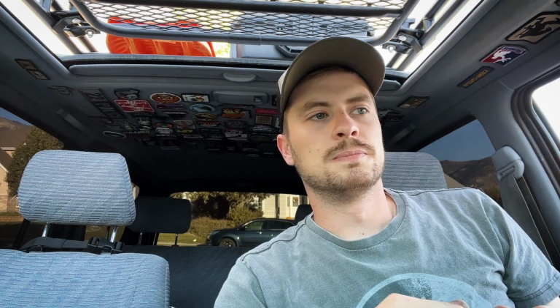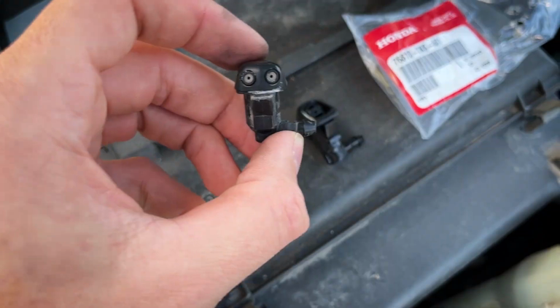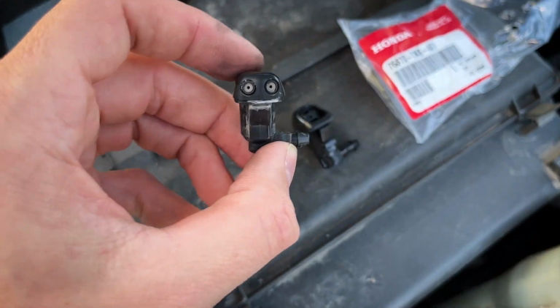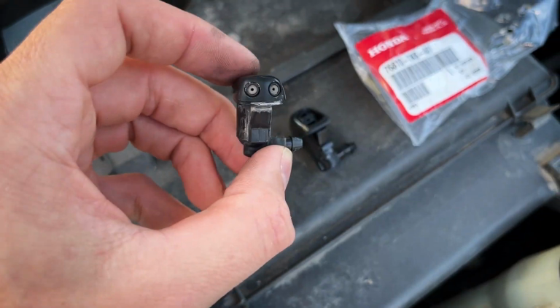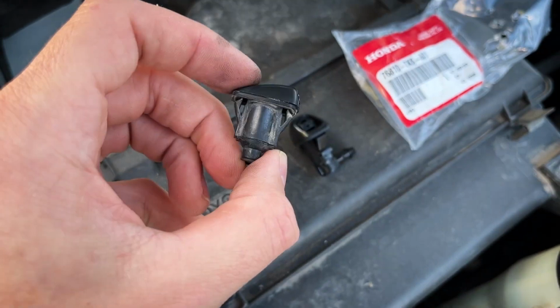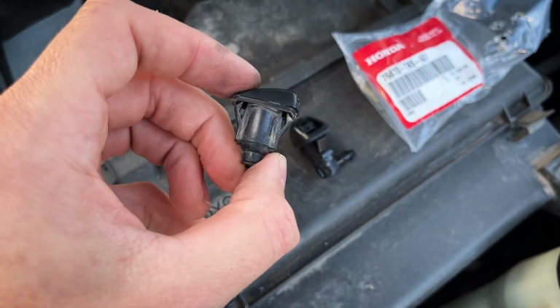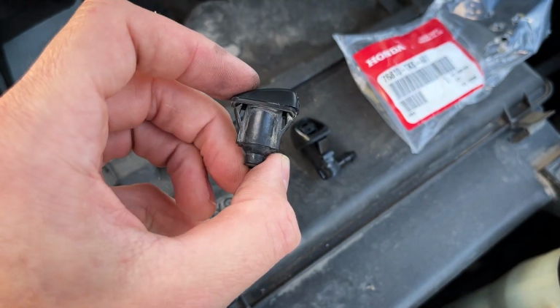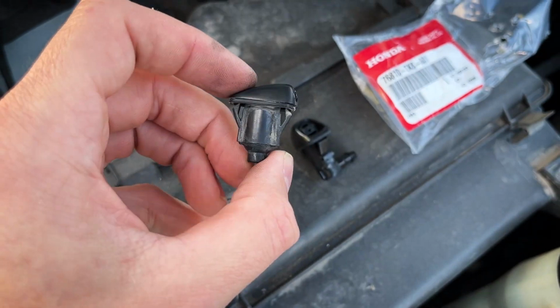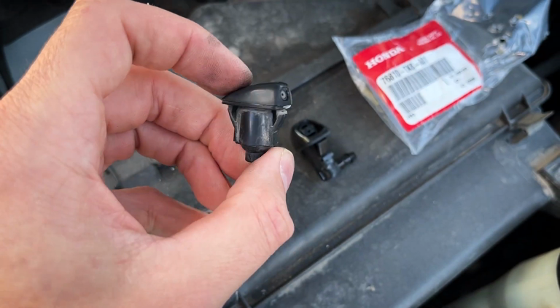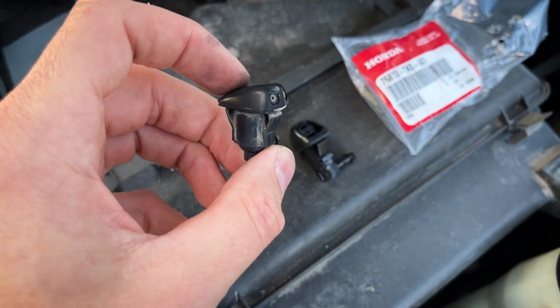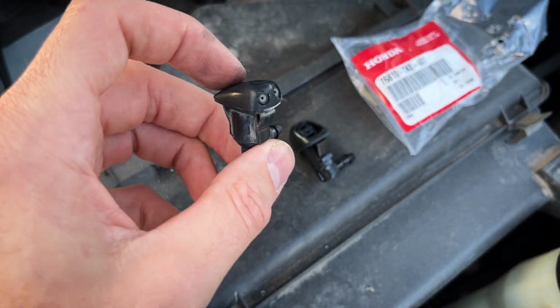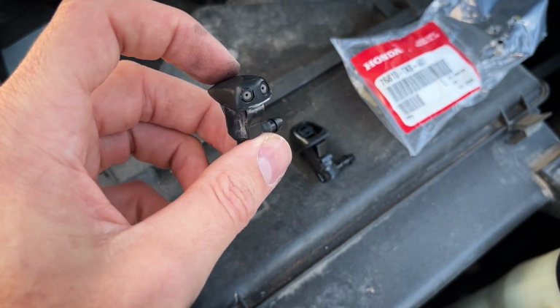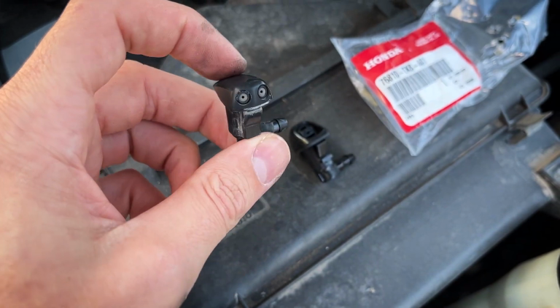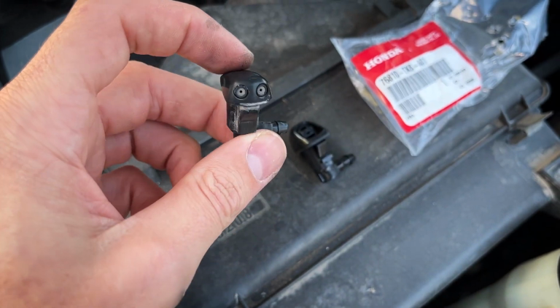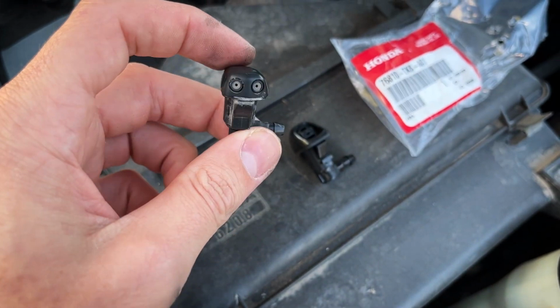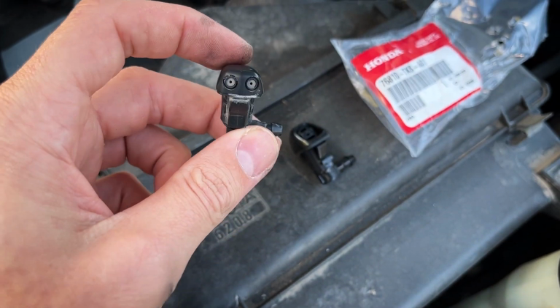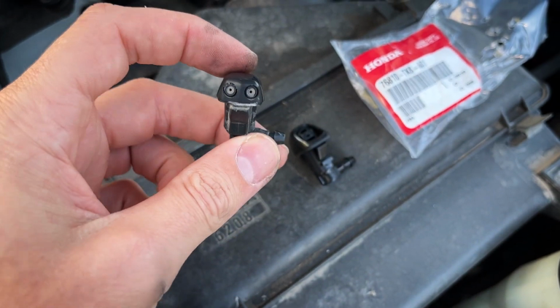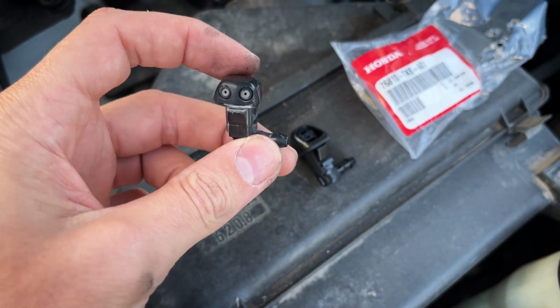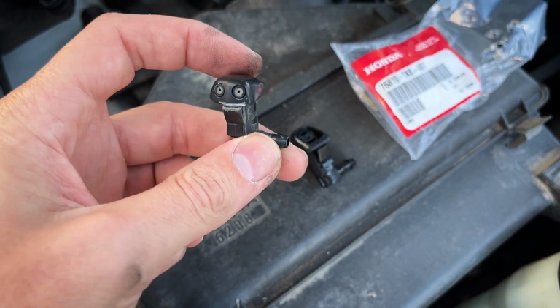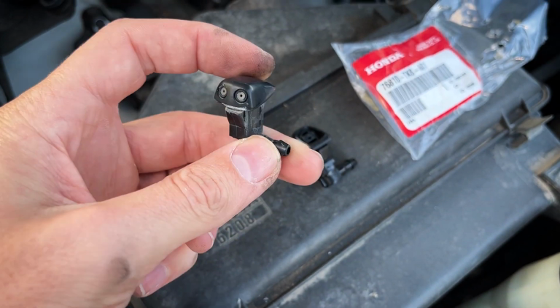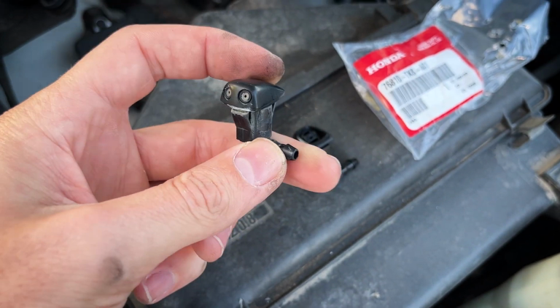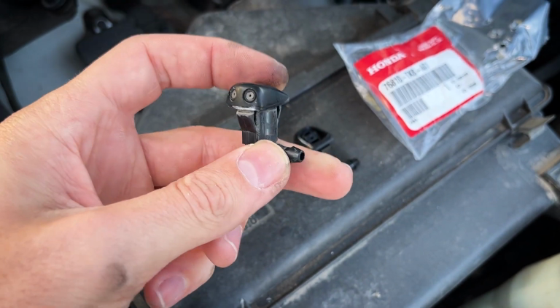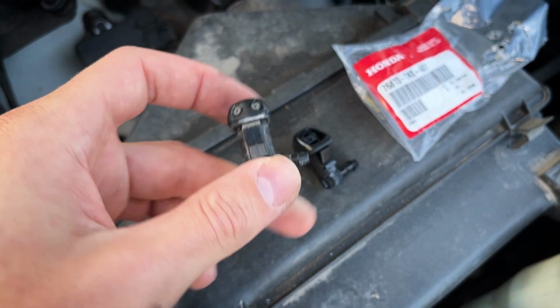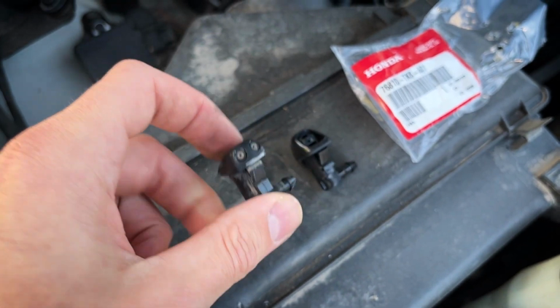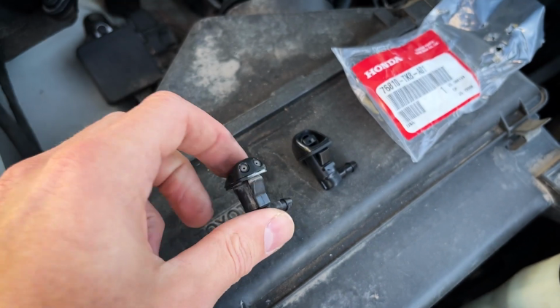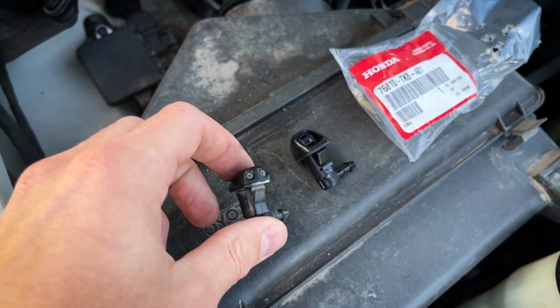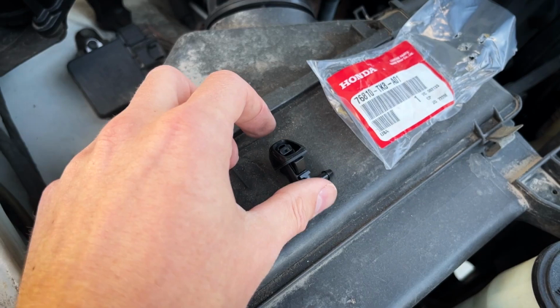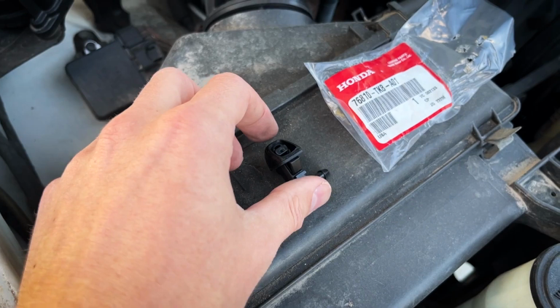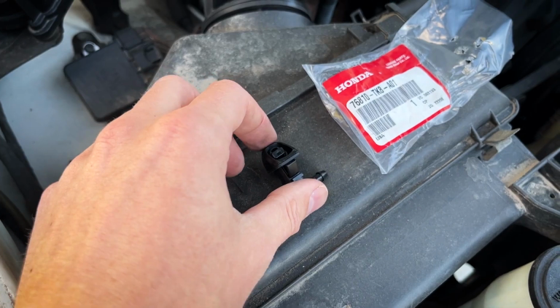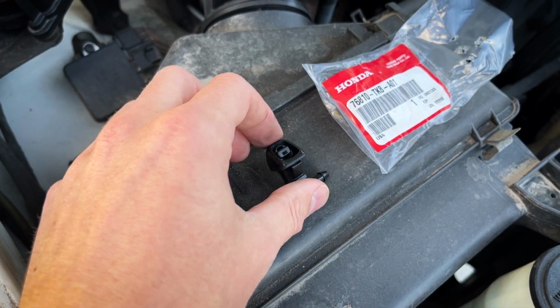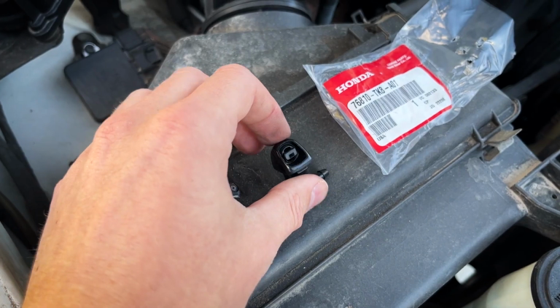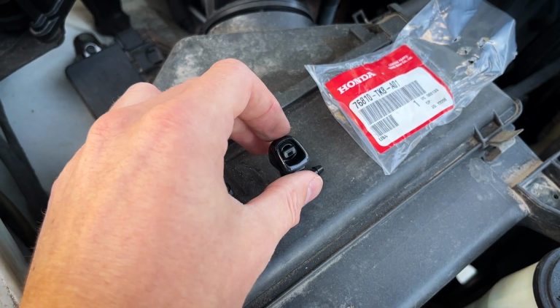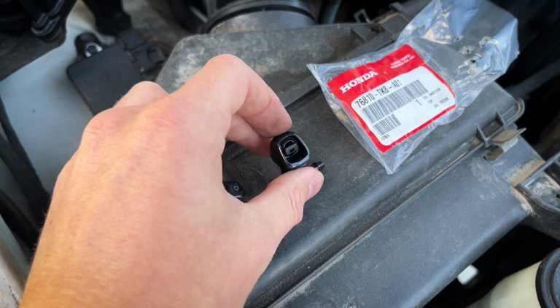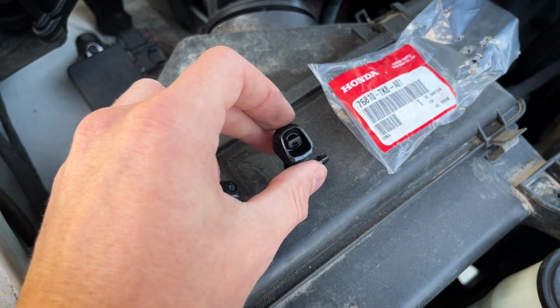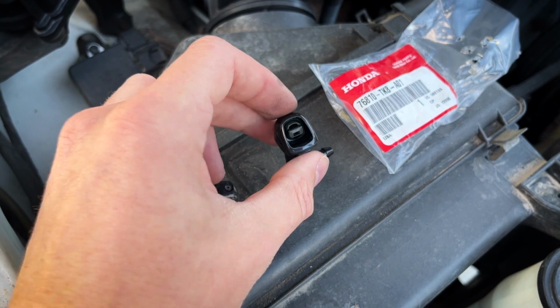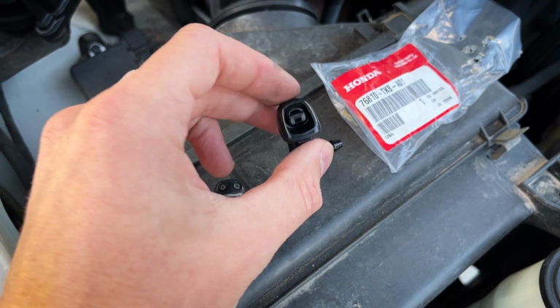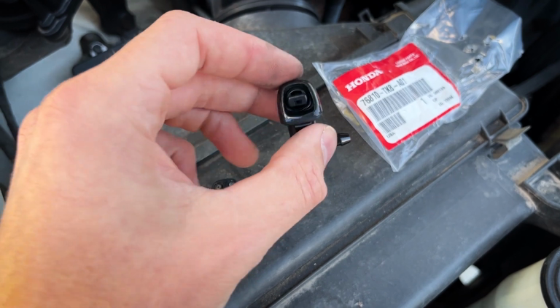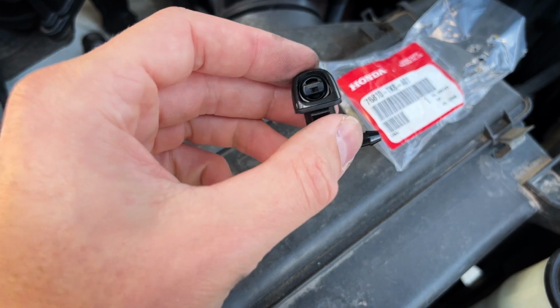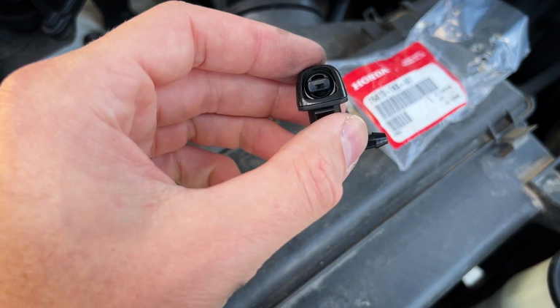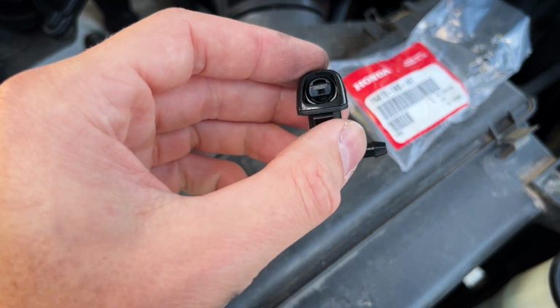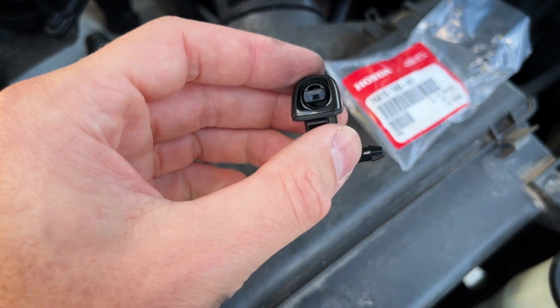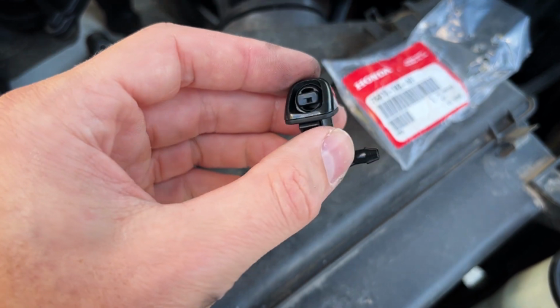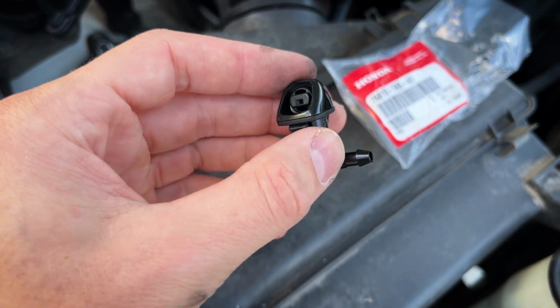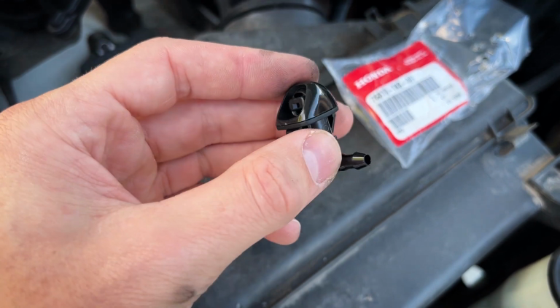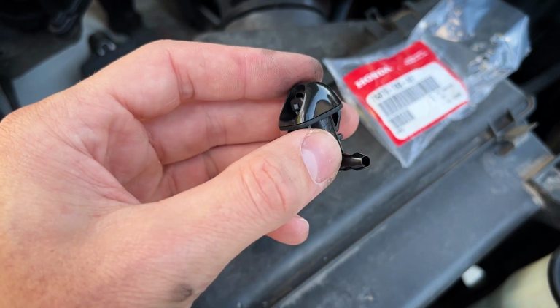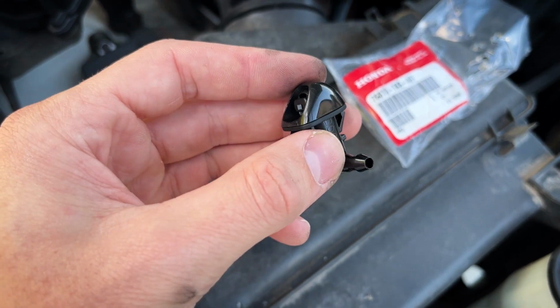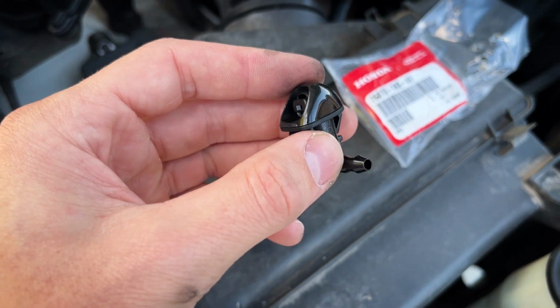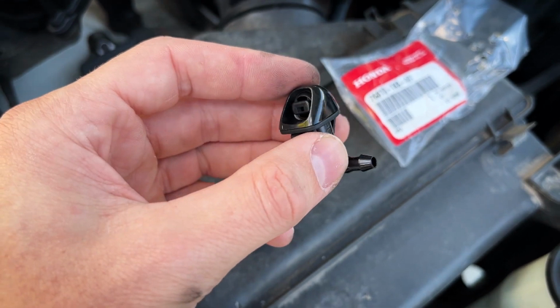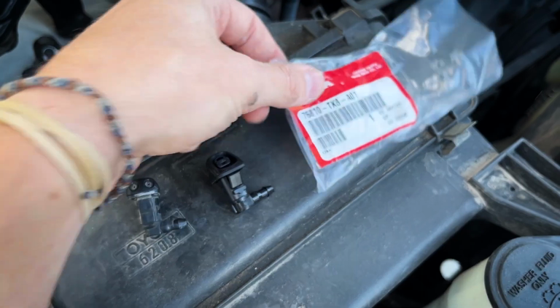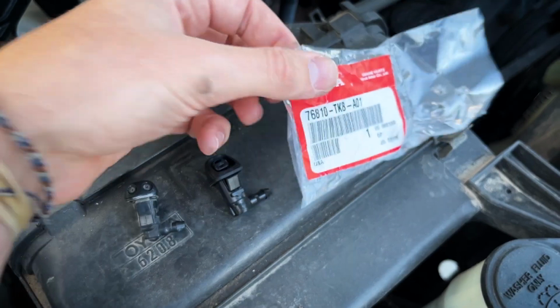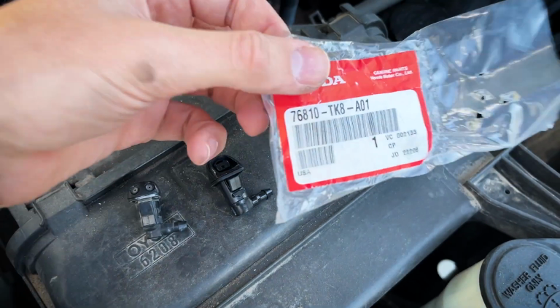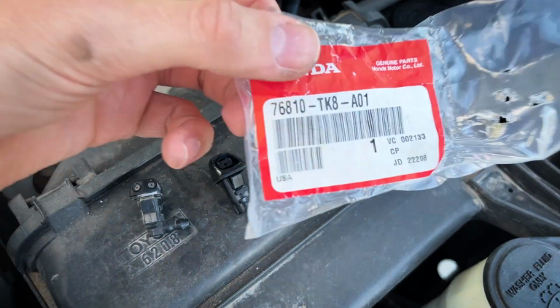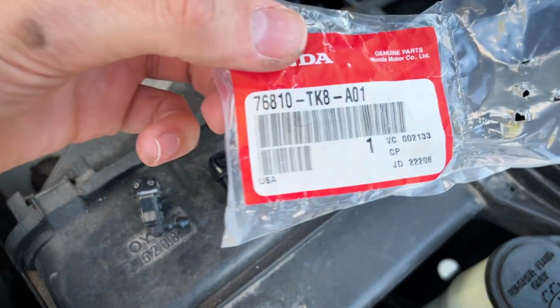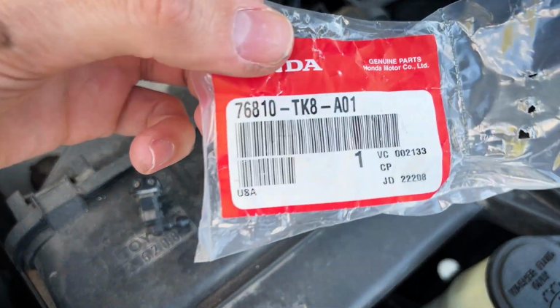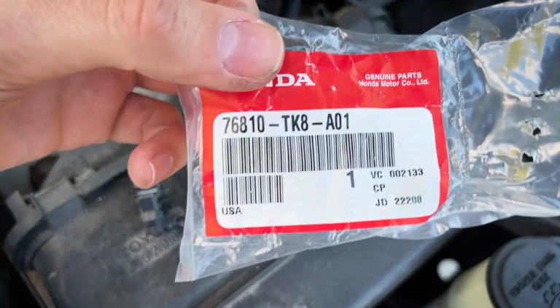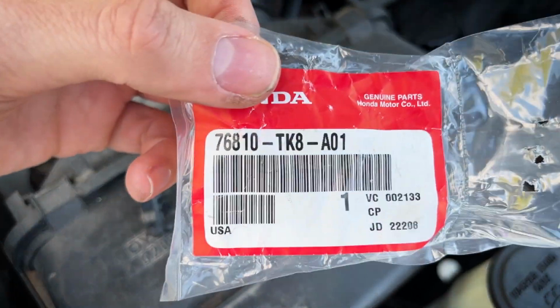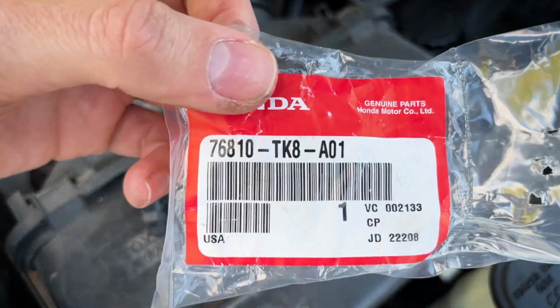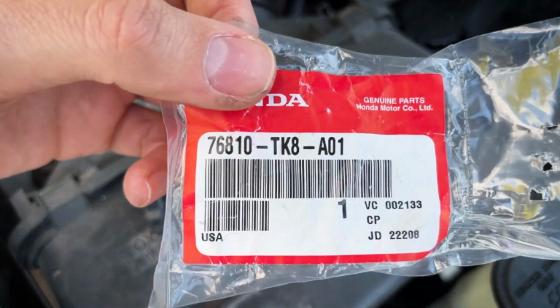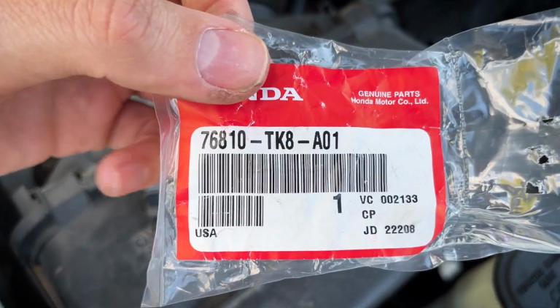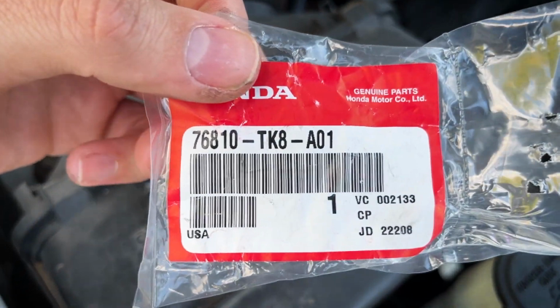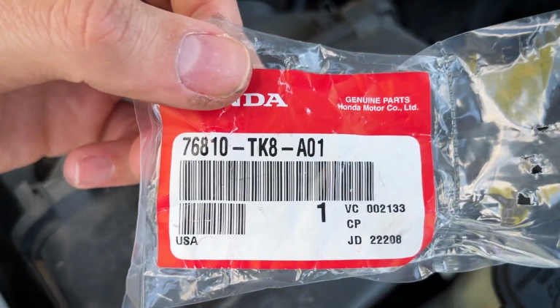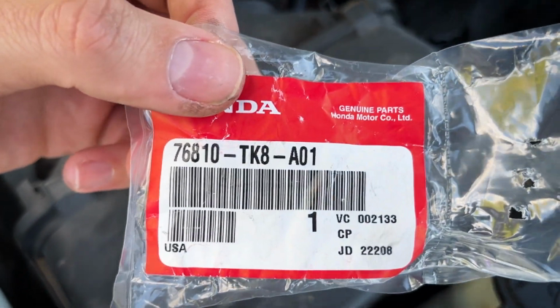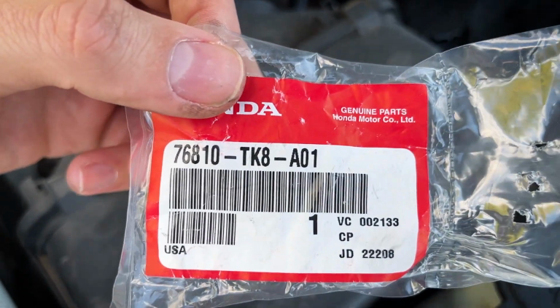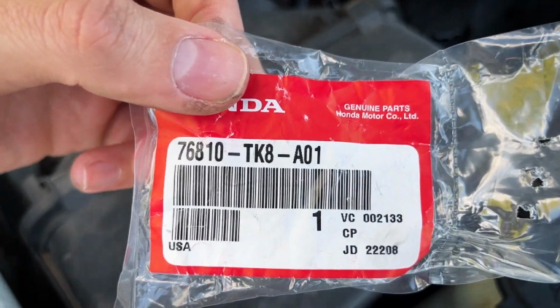Here's the original 4Runner sprayer and this is the Honda one — there's your part number for you.